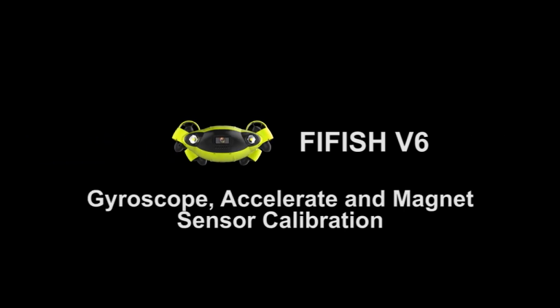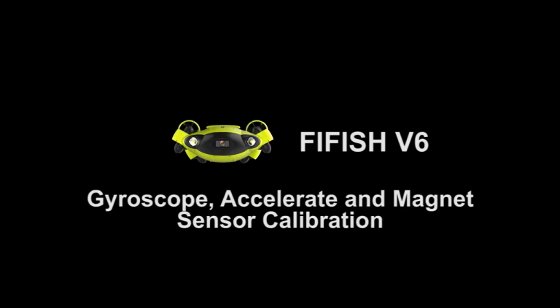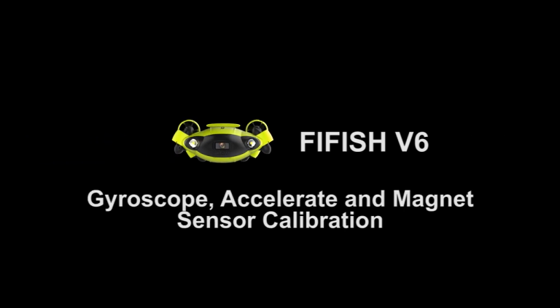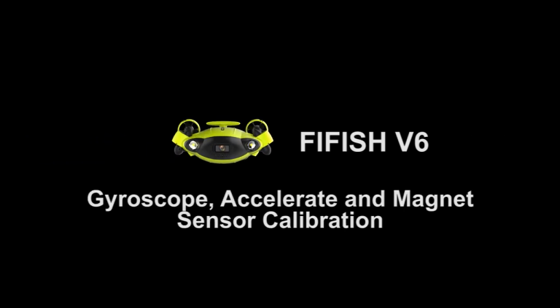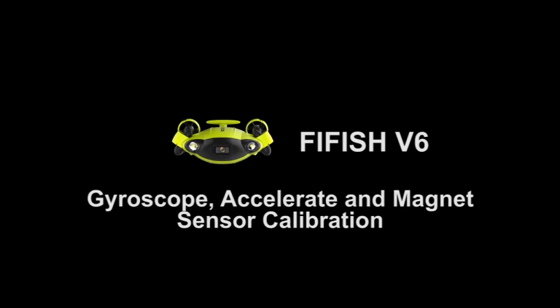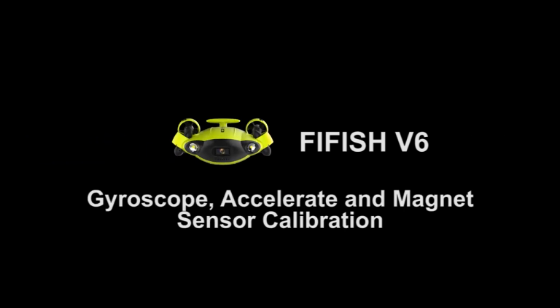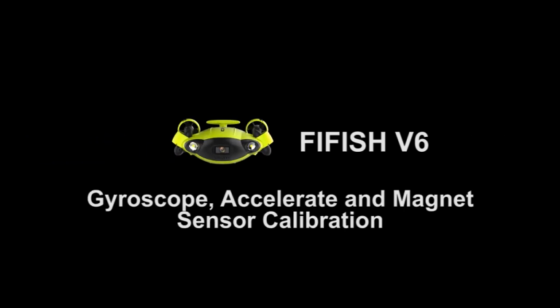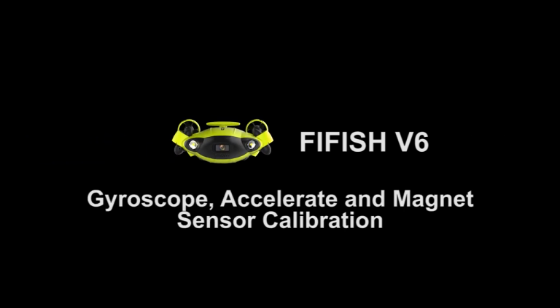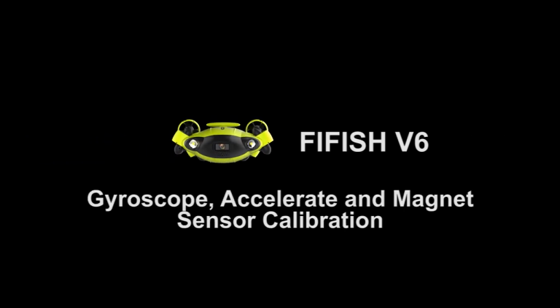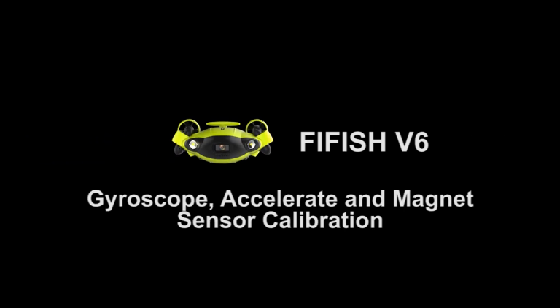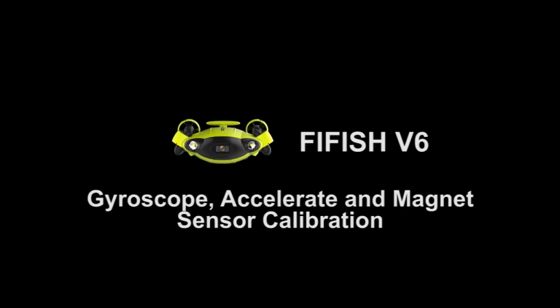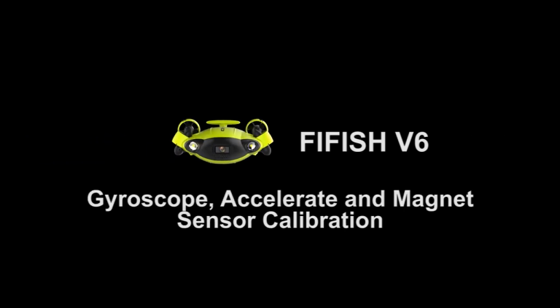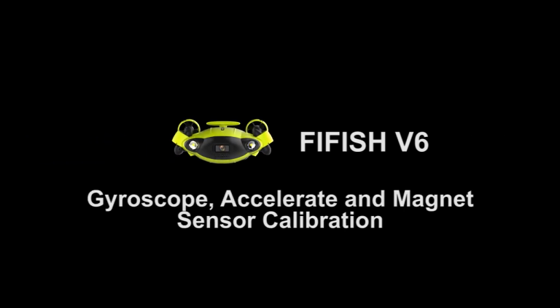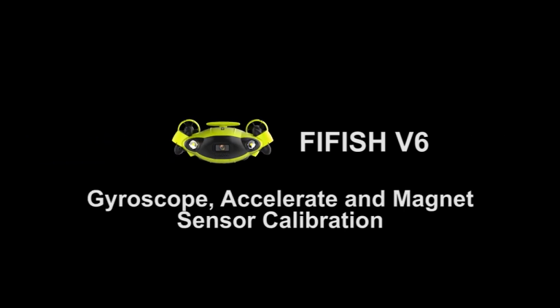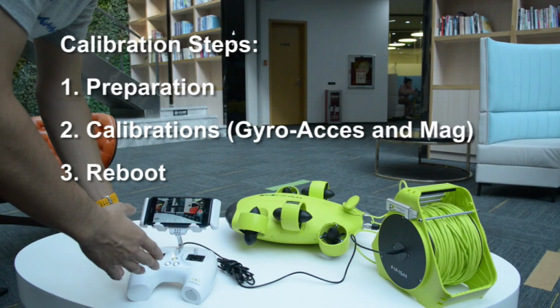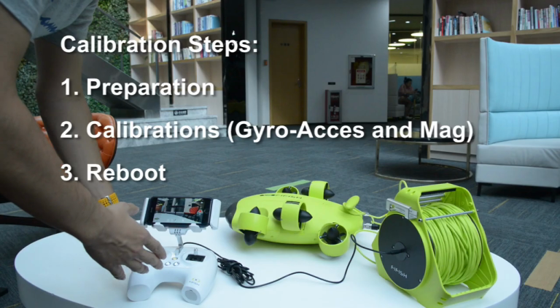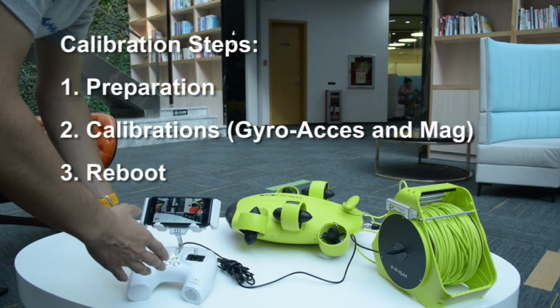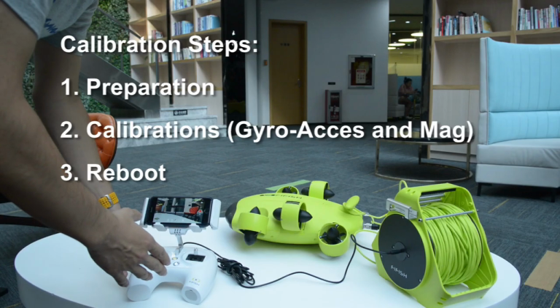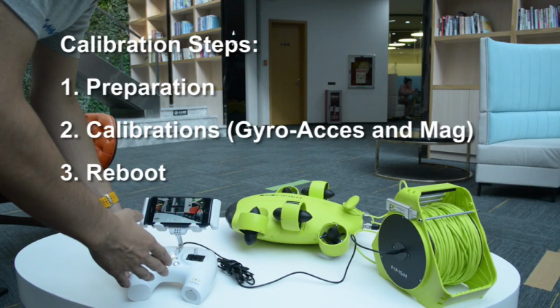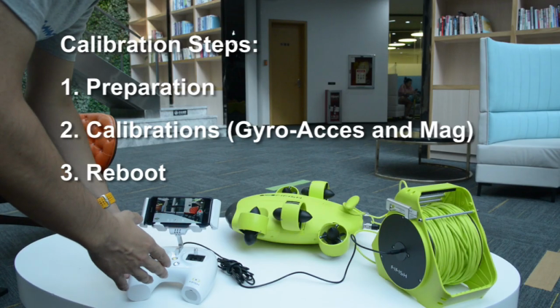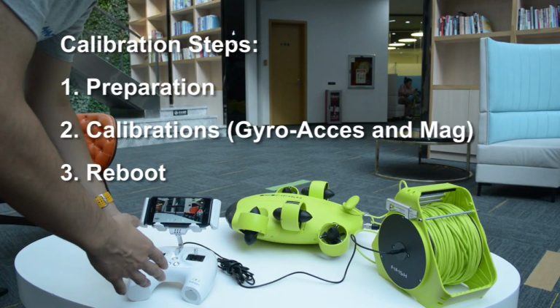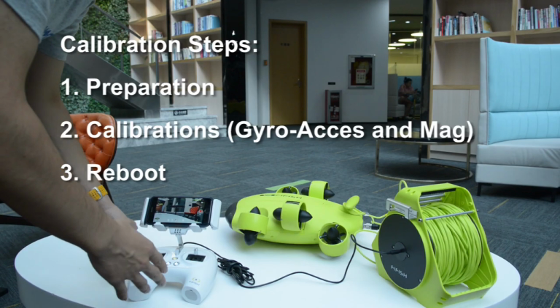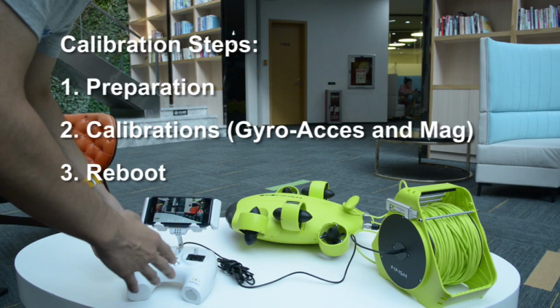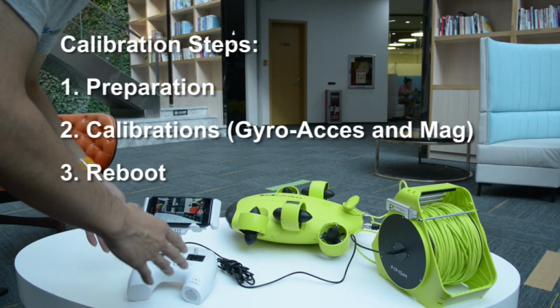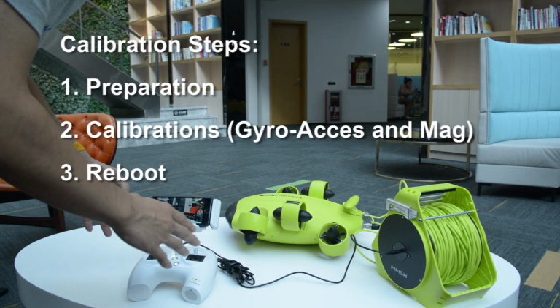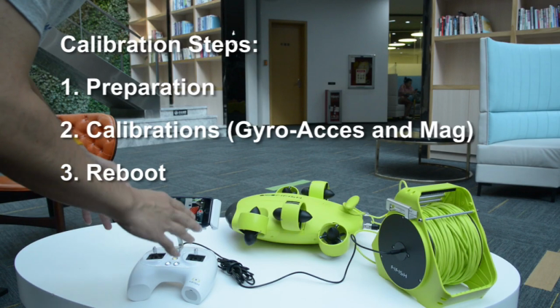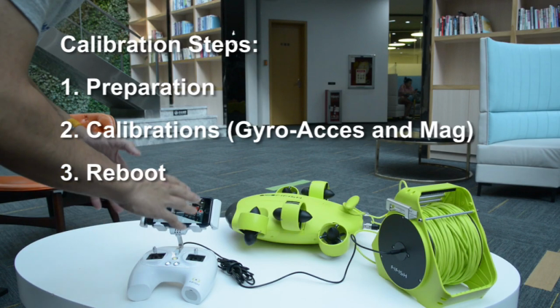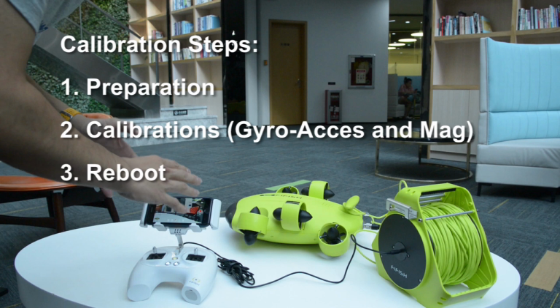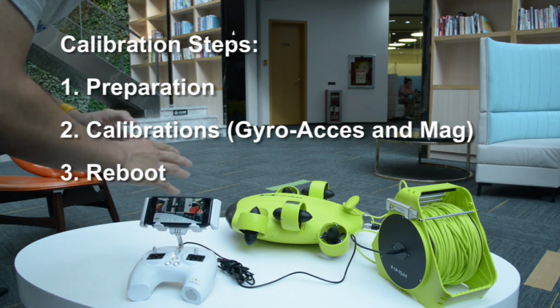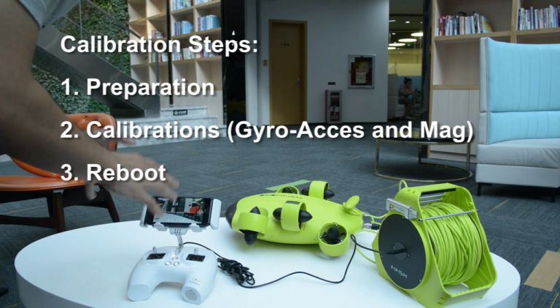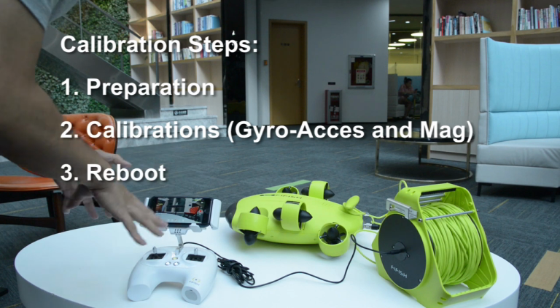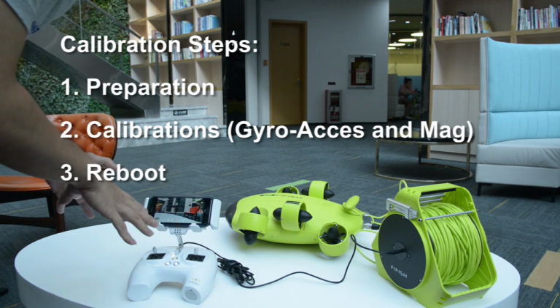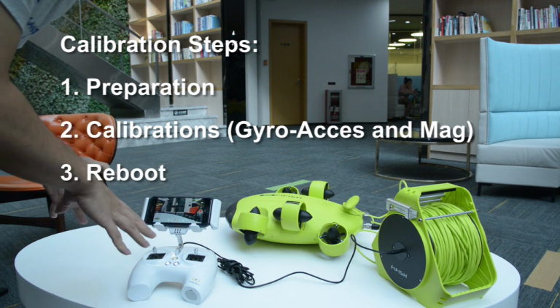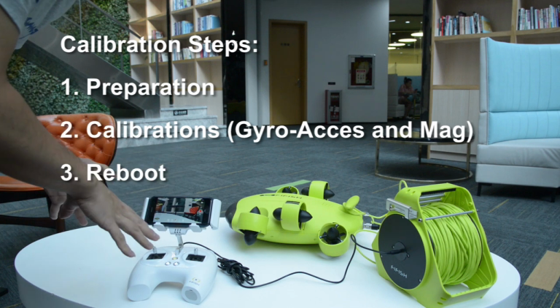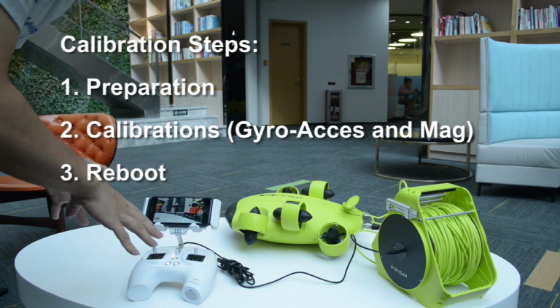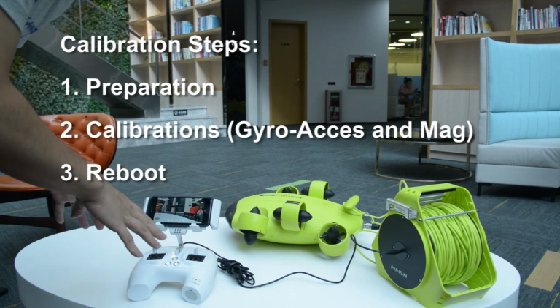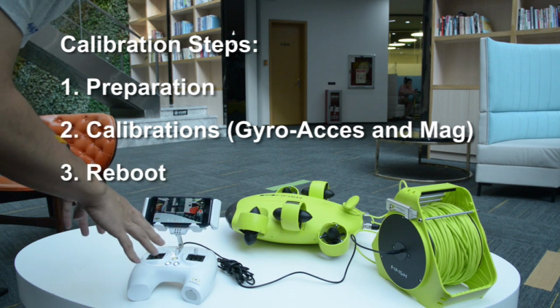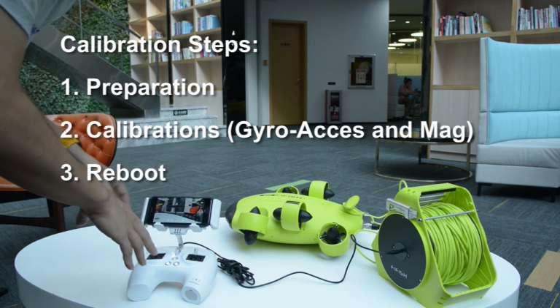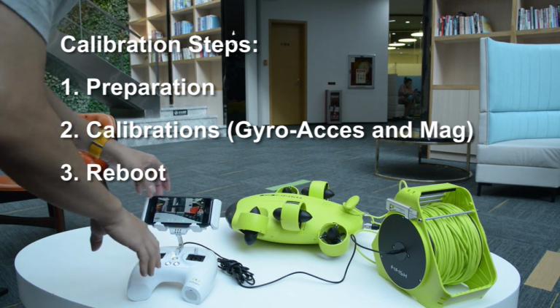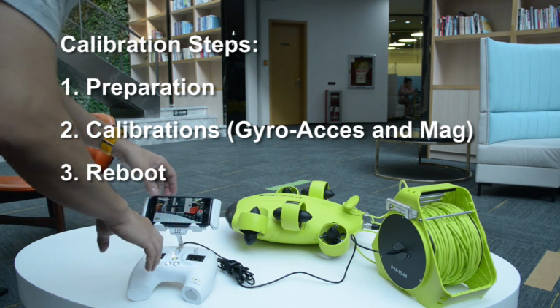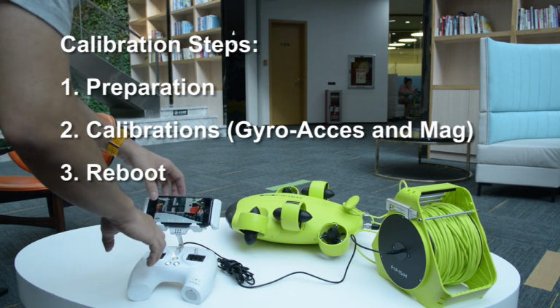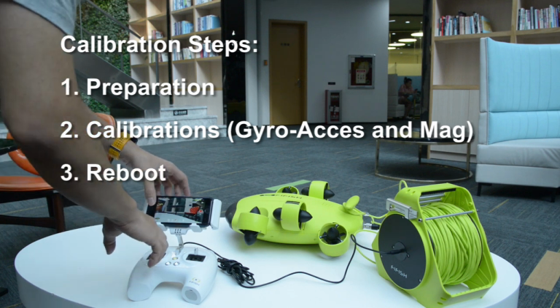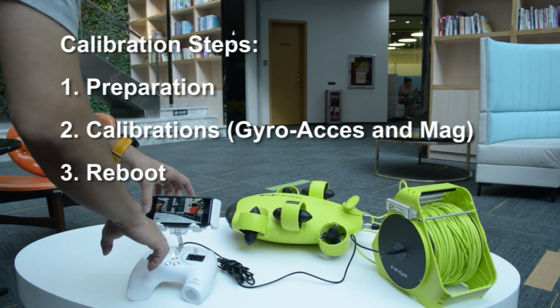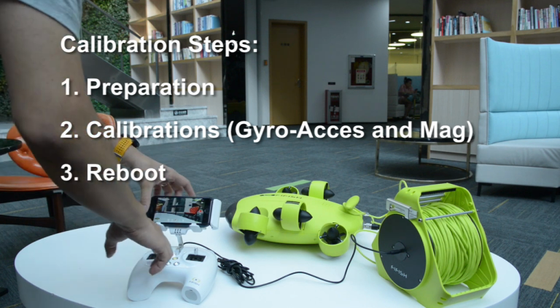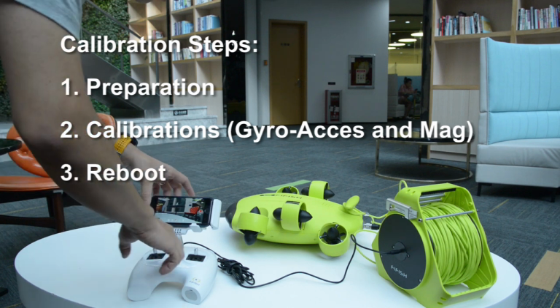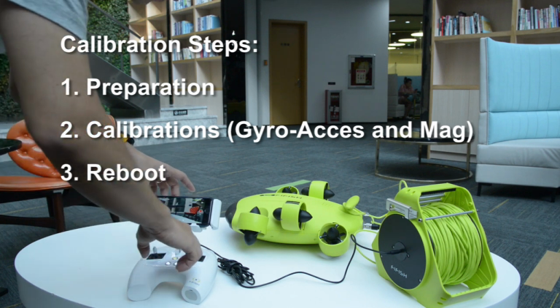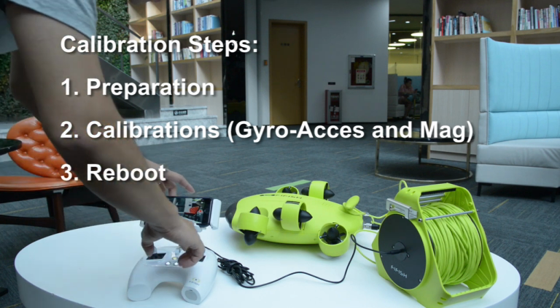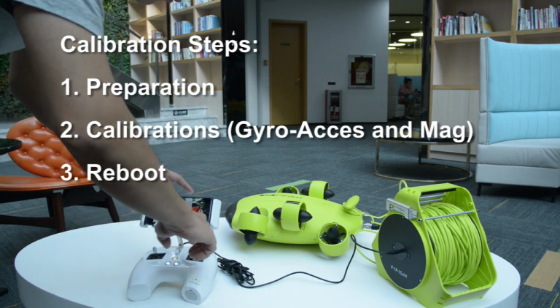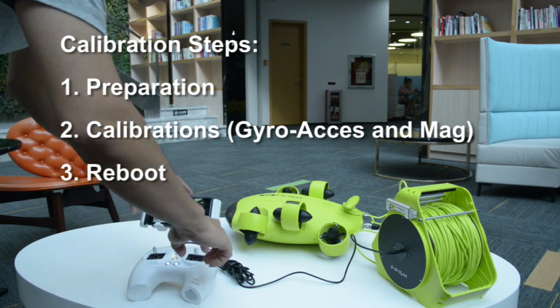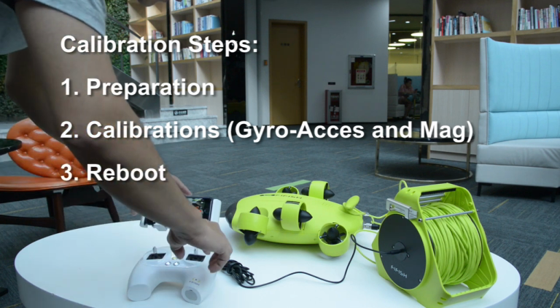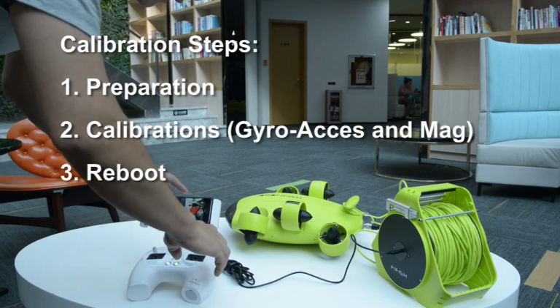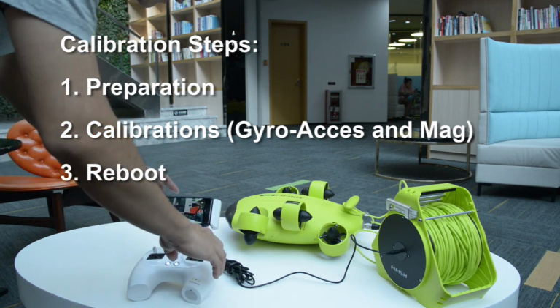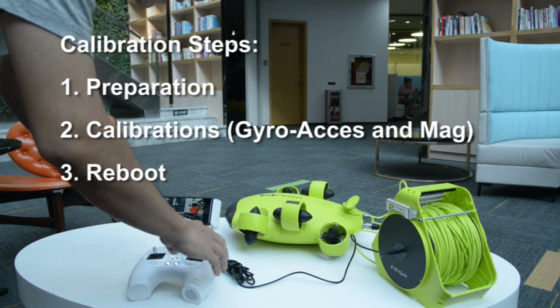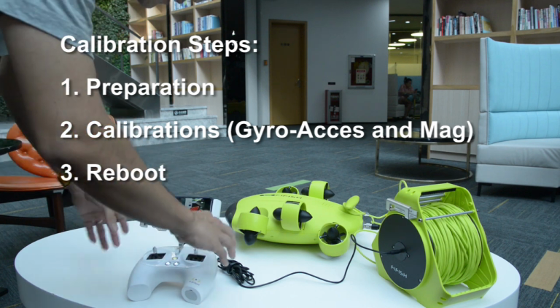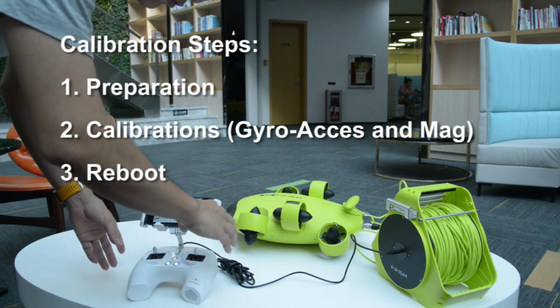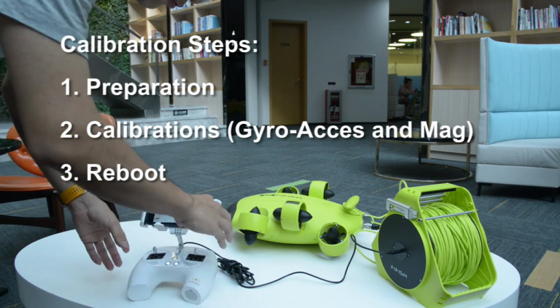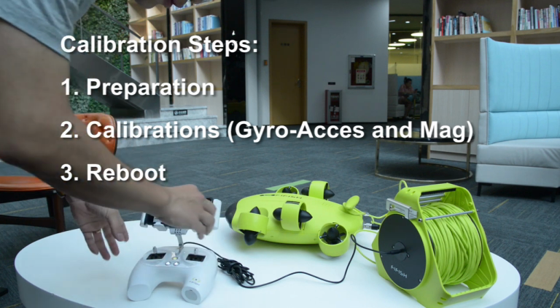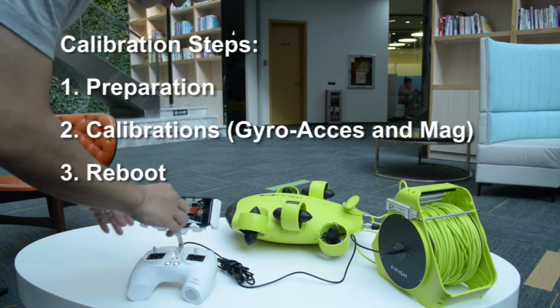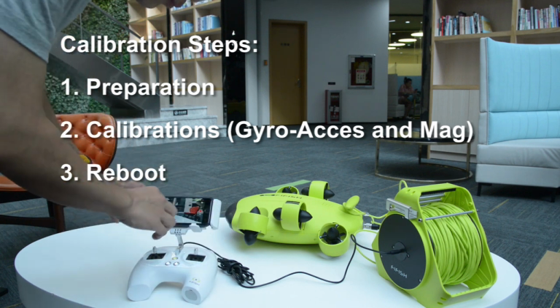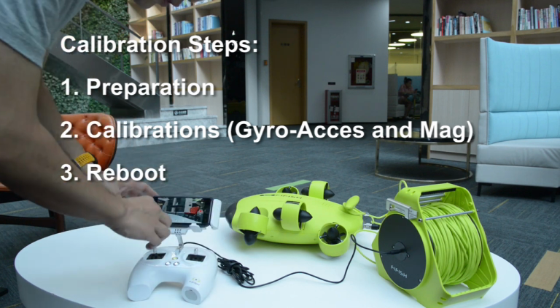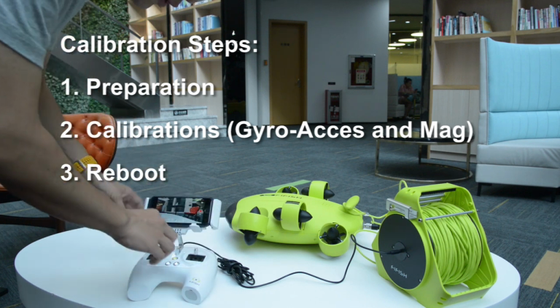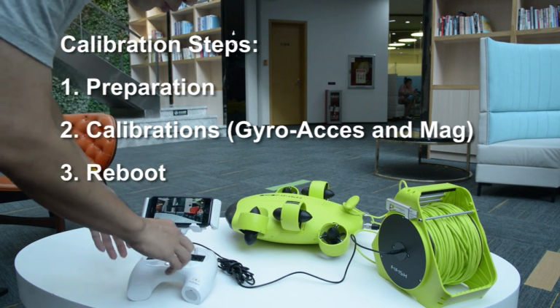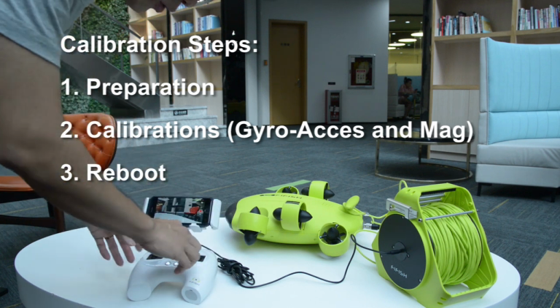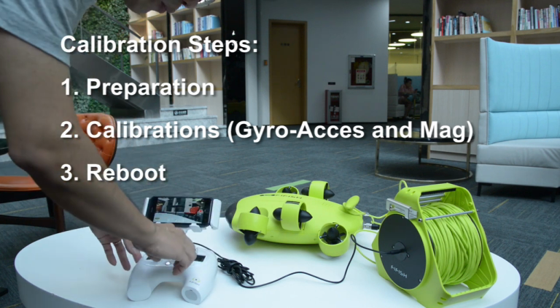Hello everyone. Today we are introducing three steps of FIFISH V6 calibrations.